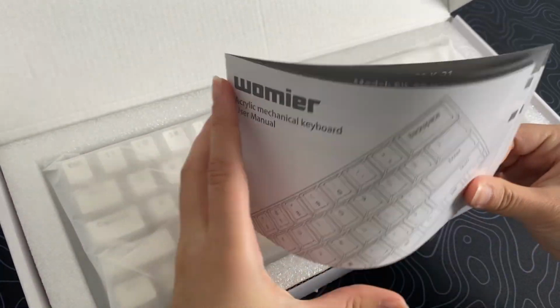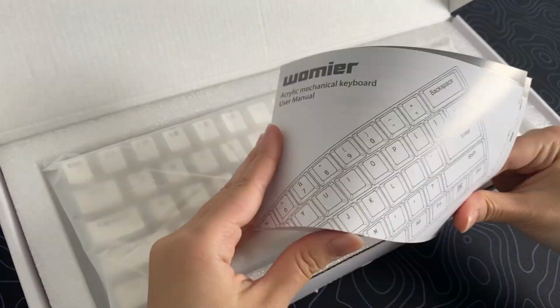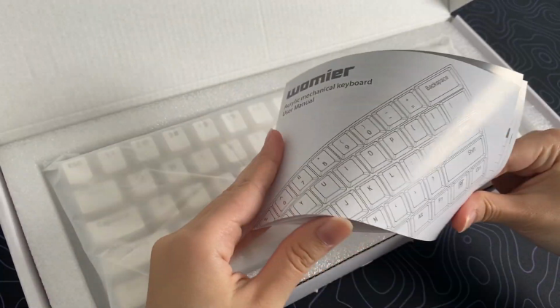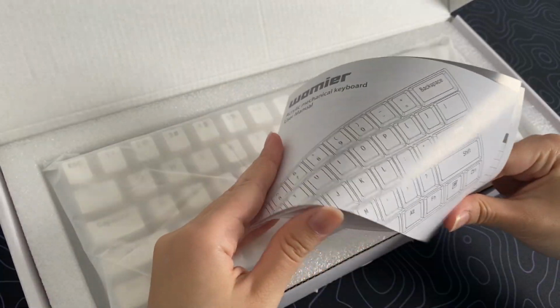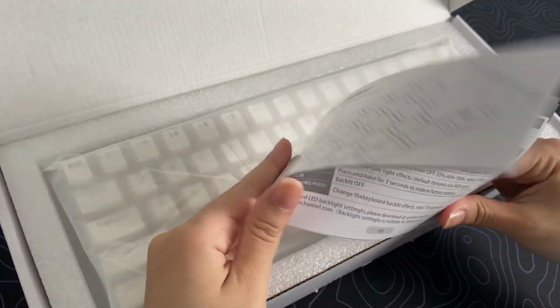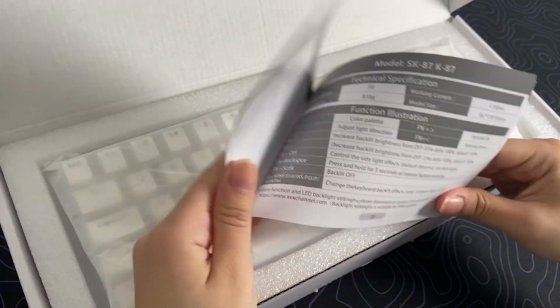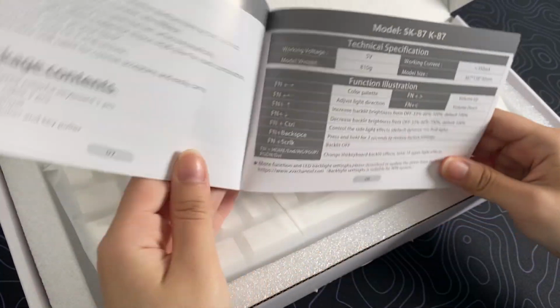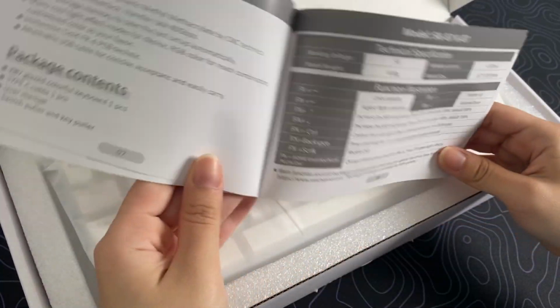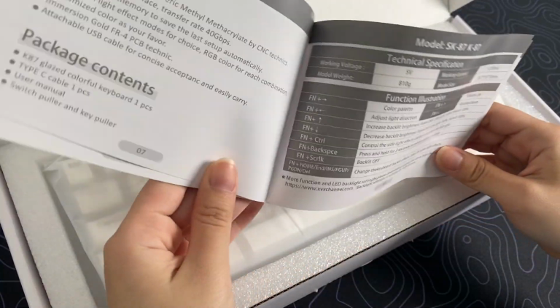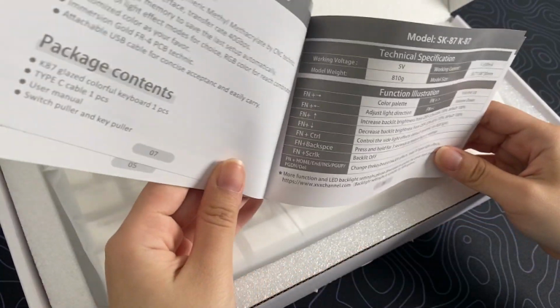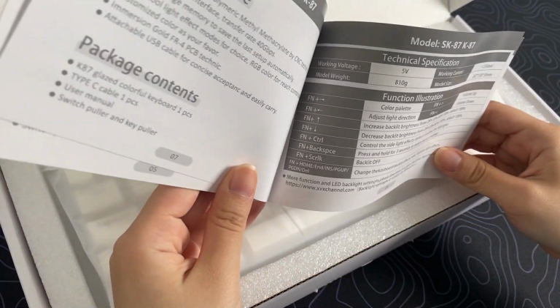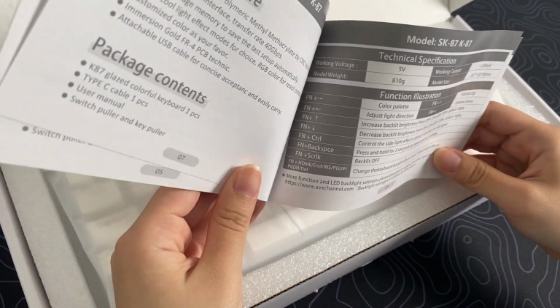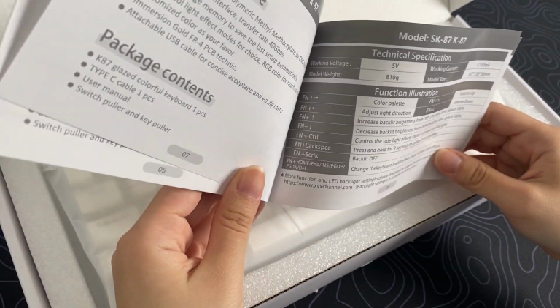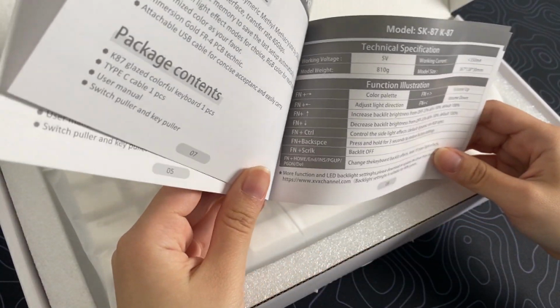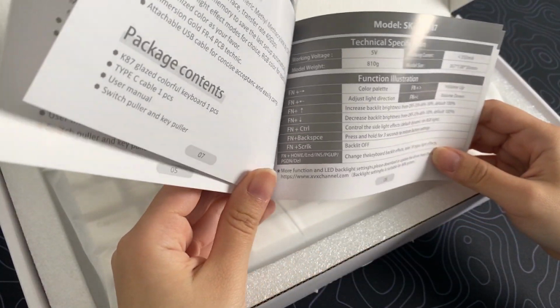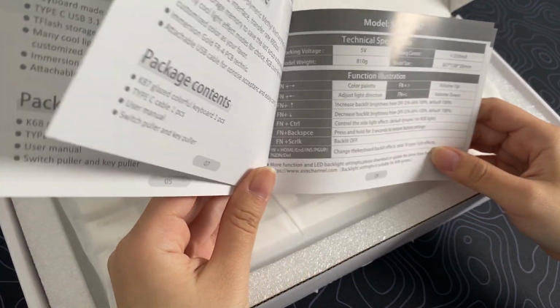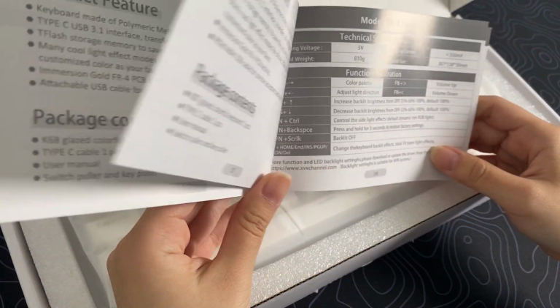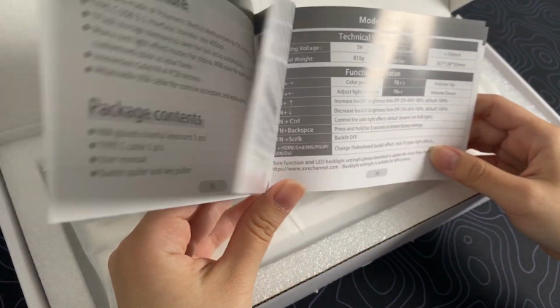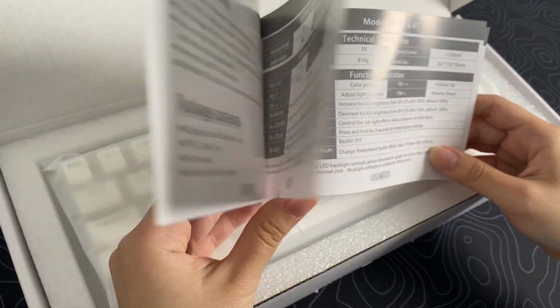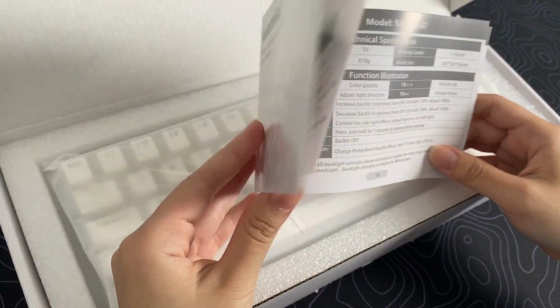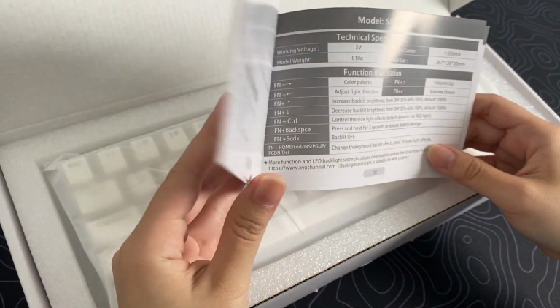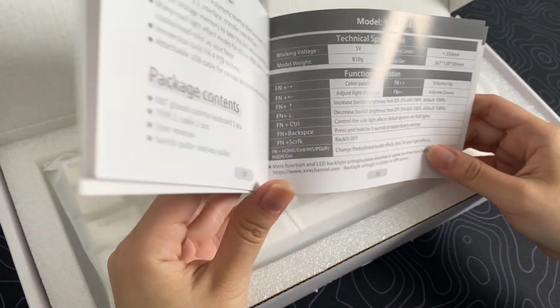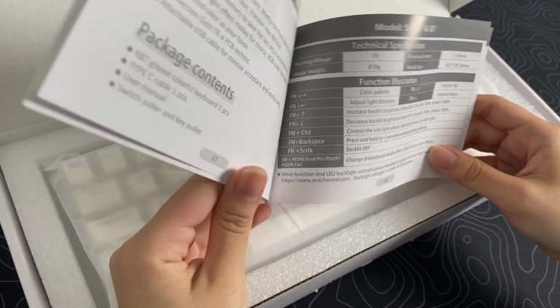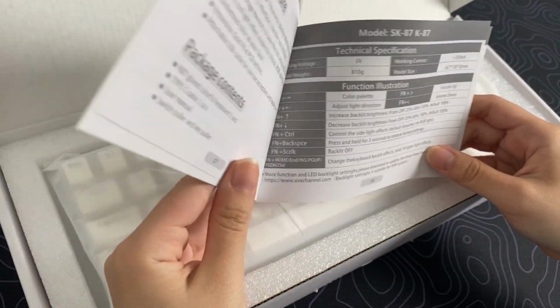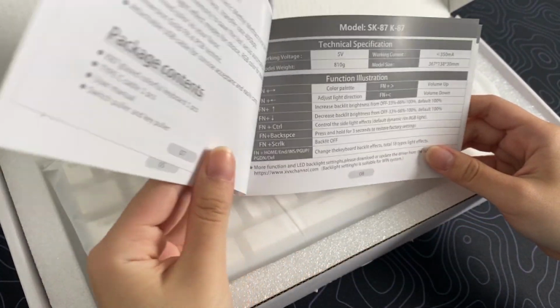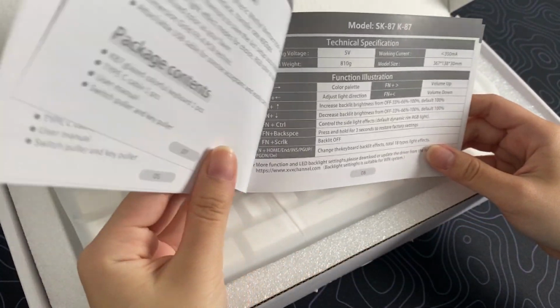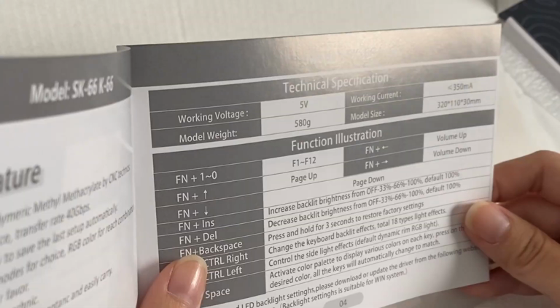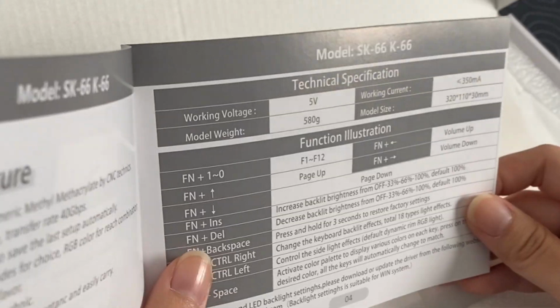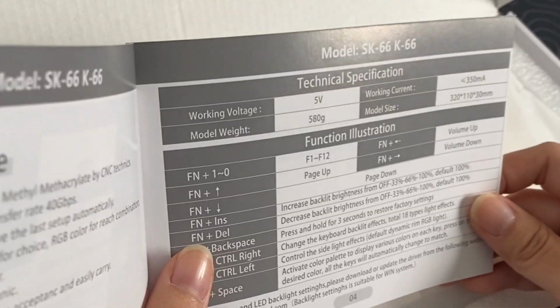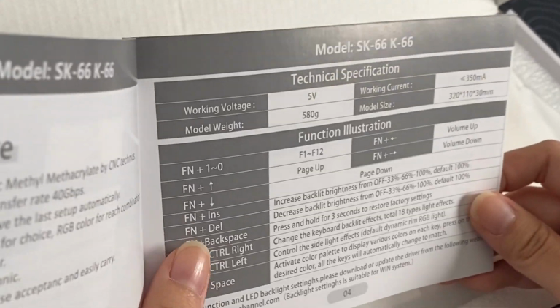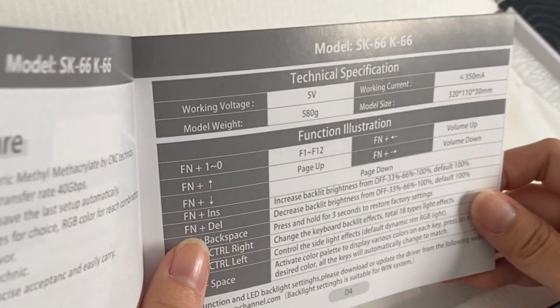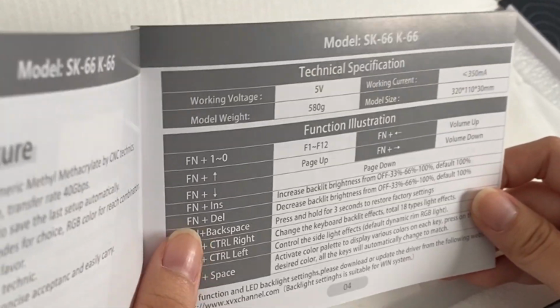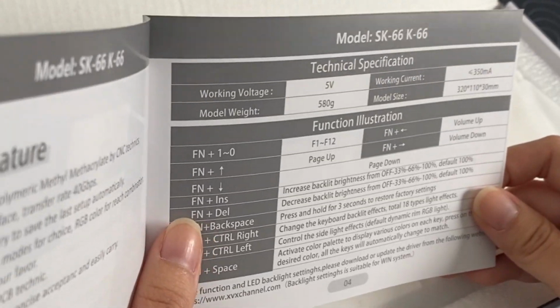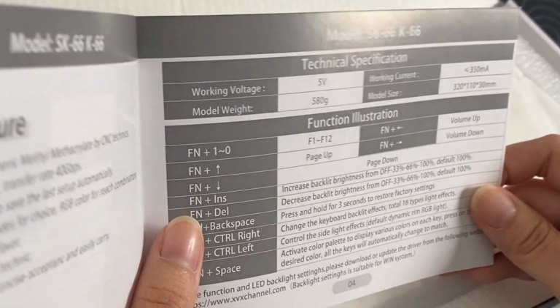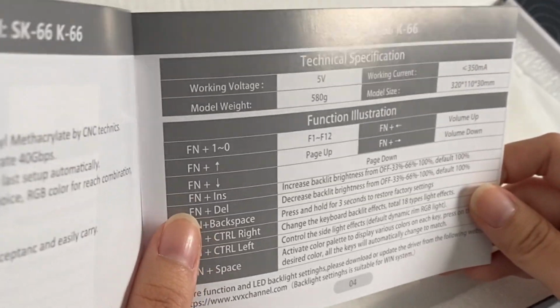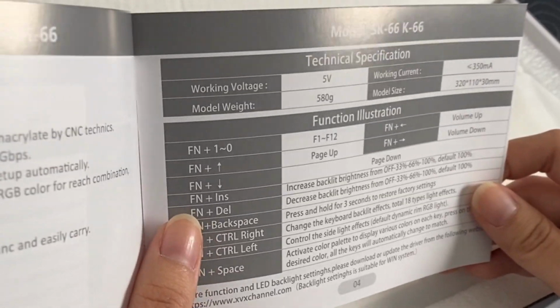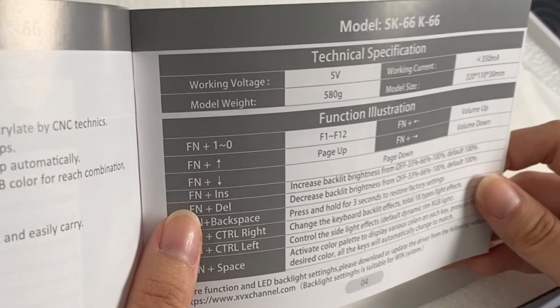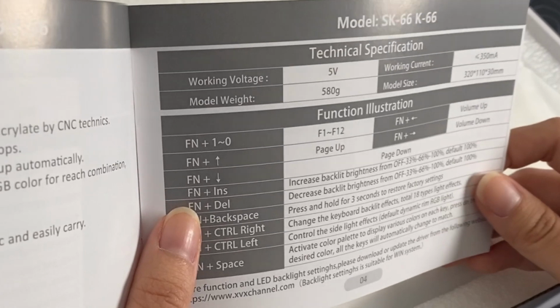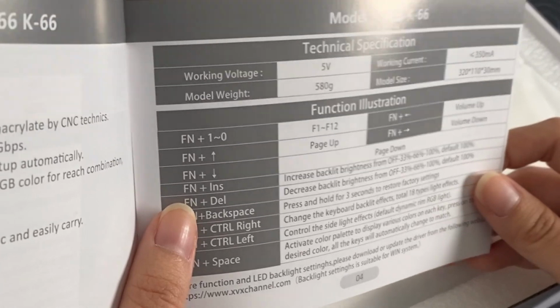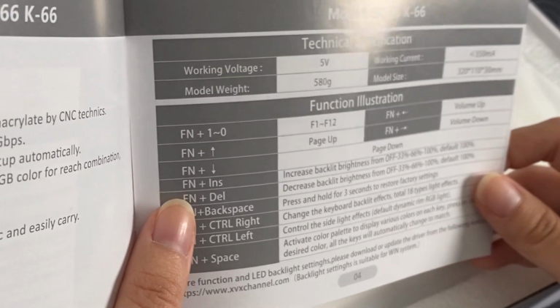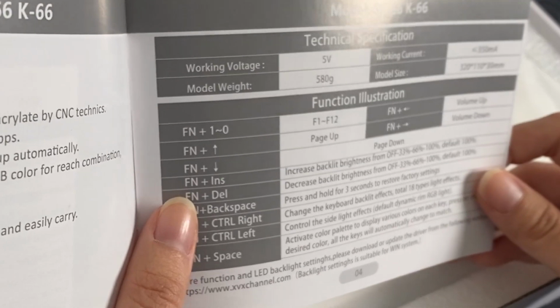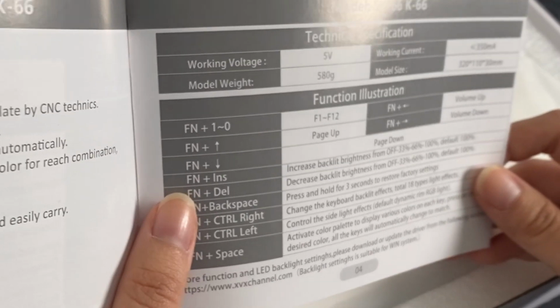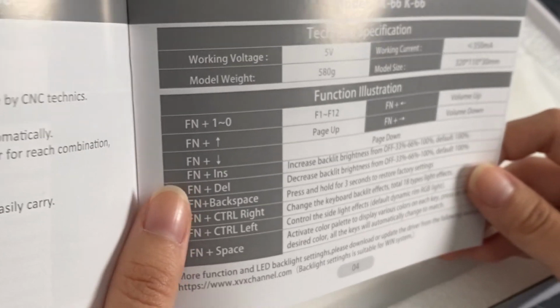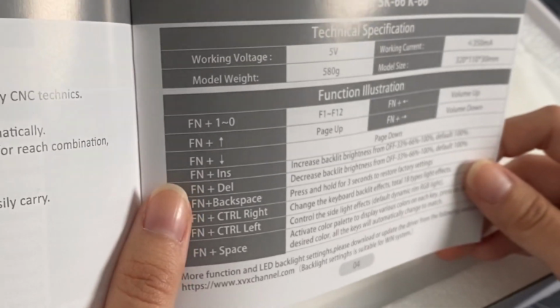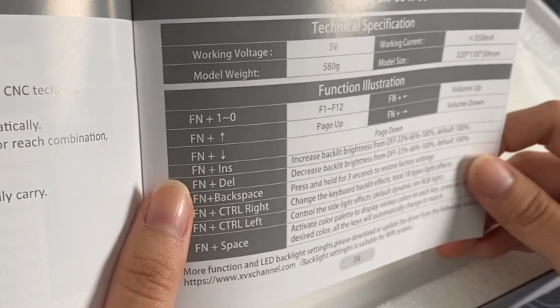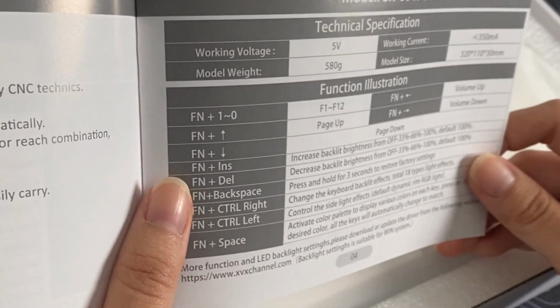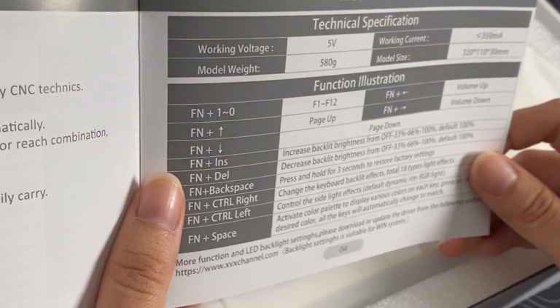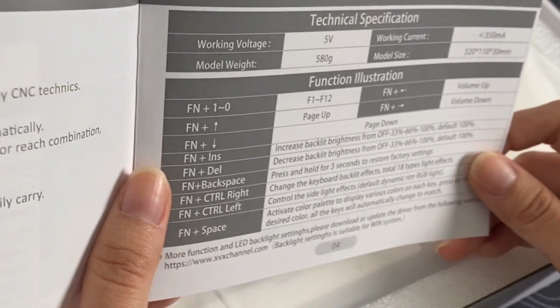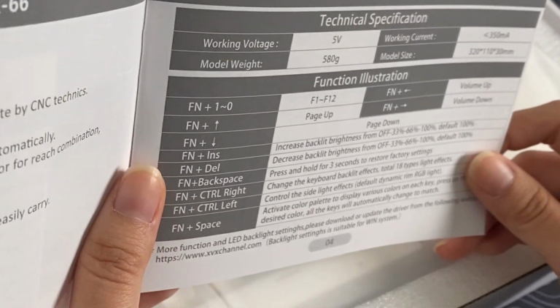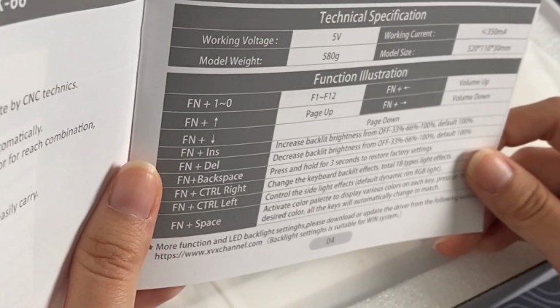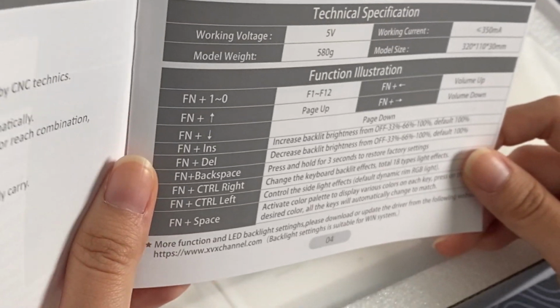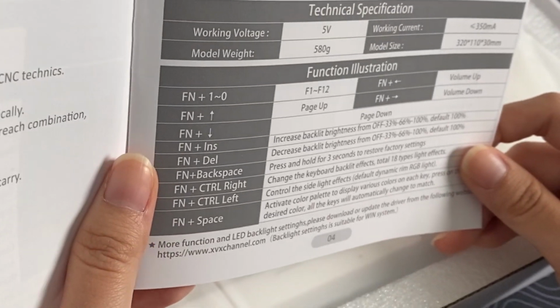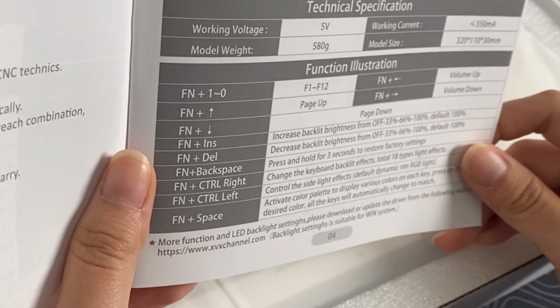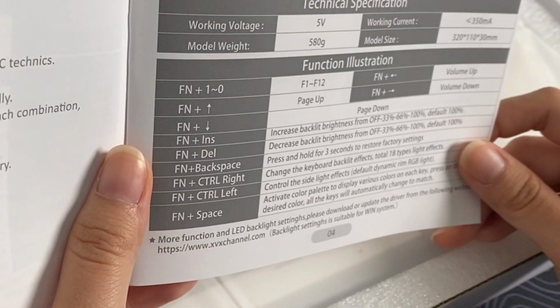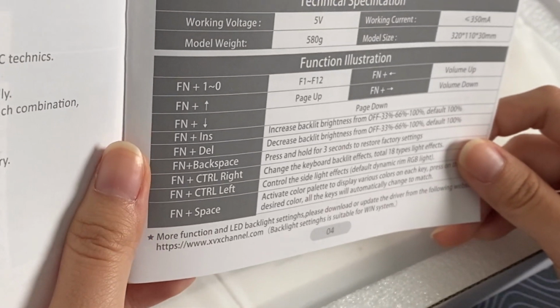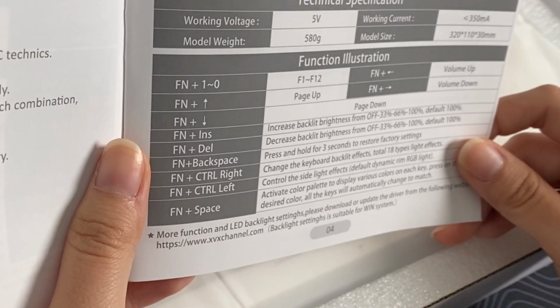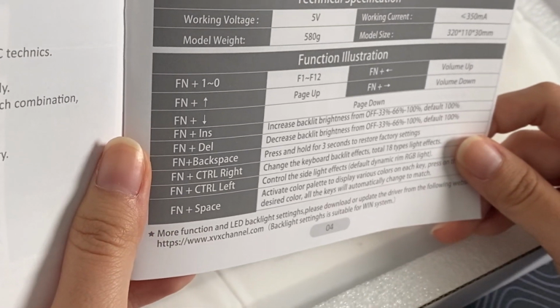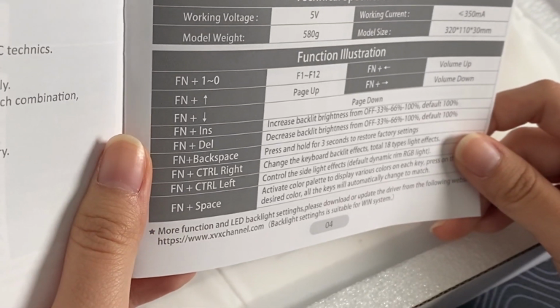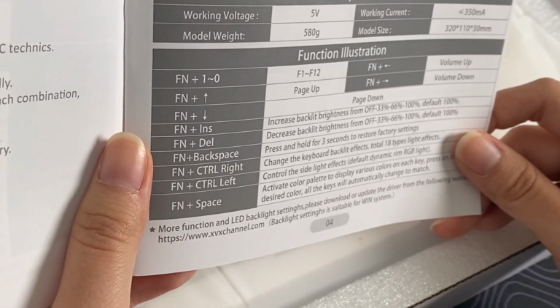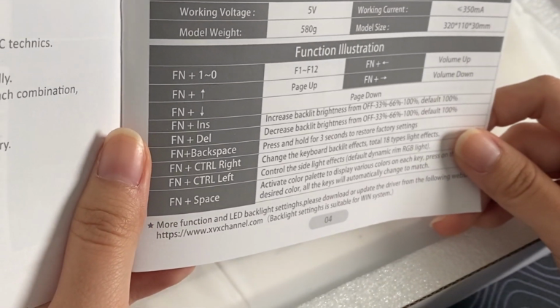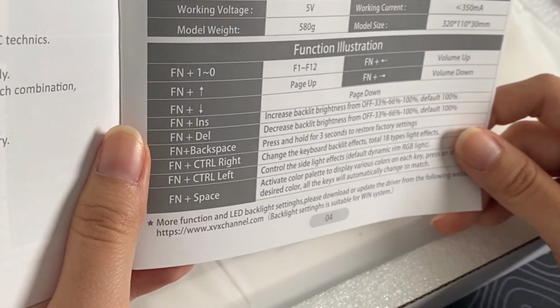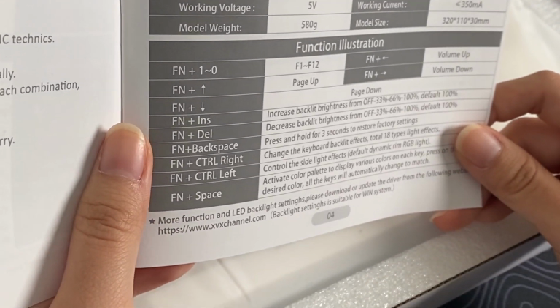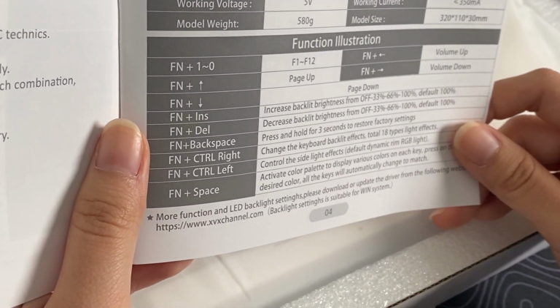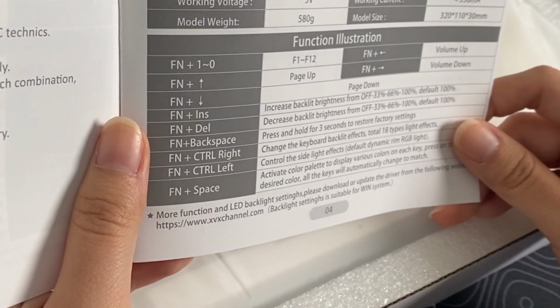First up we have the user manual. It tells you how to work the RGB and do the specific functions.